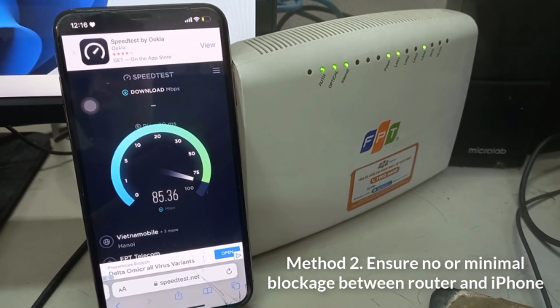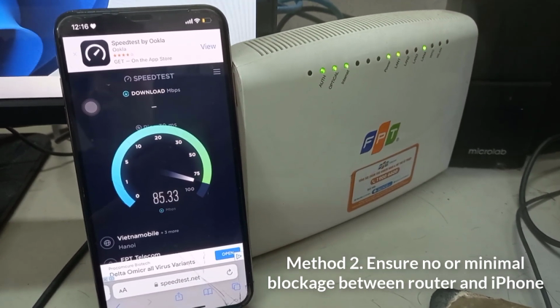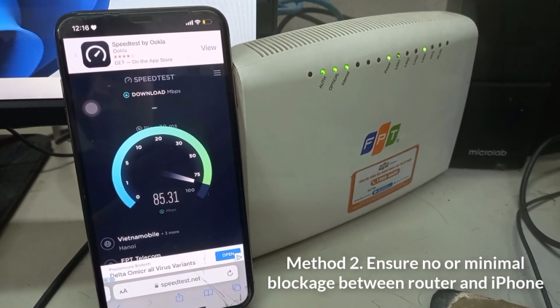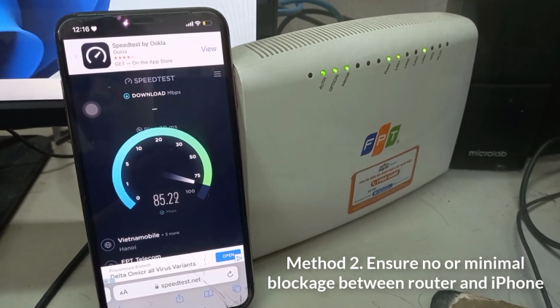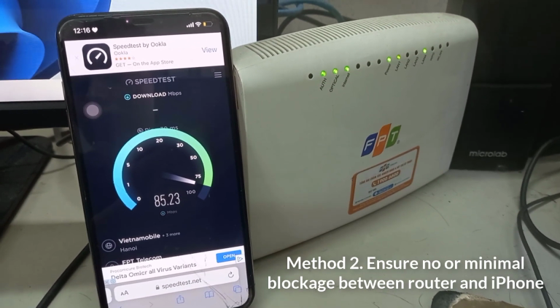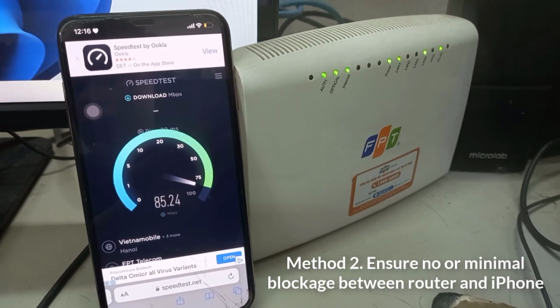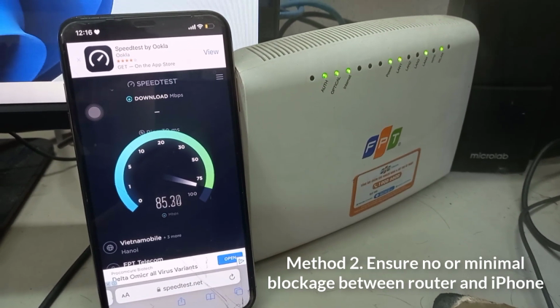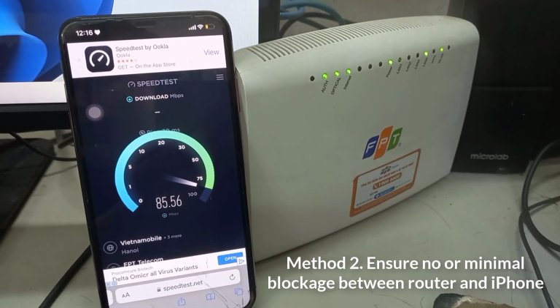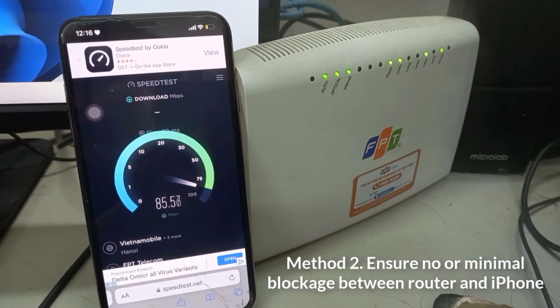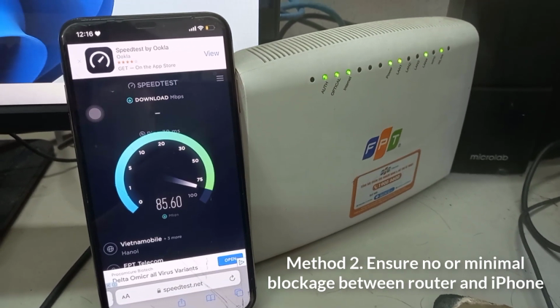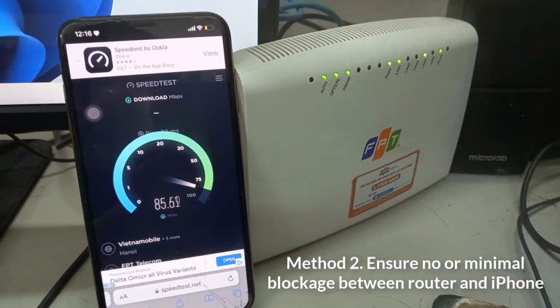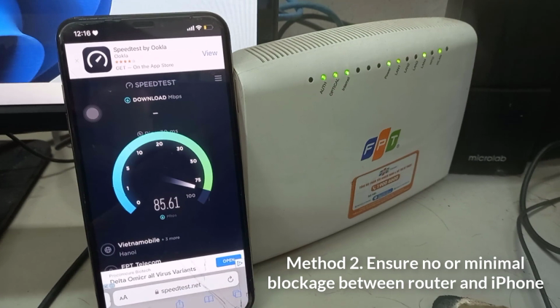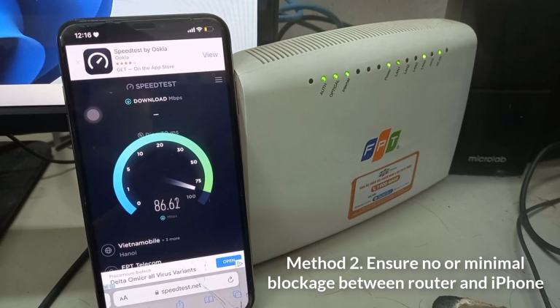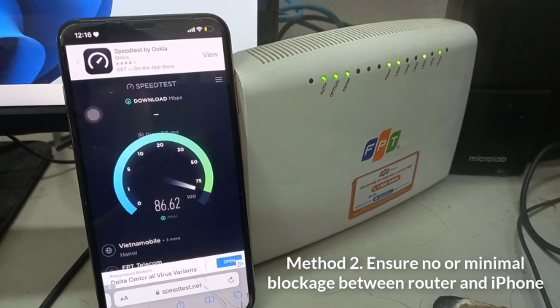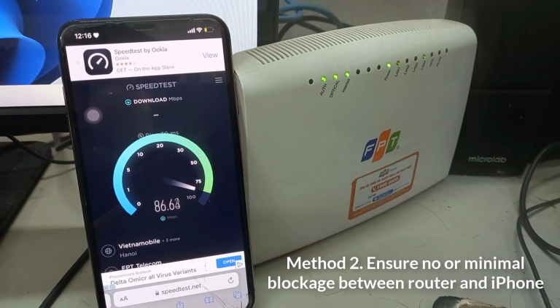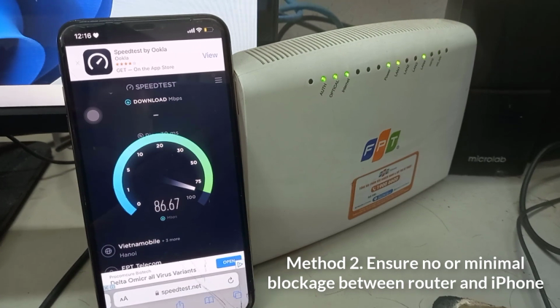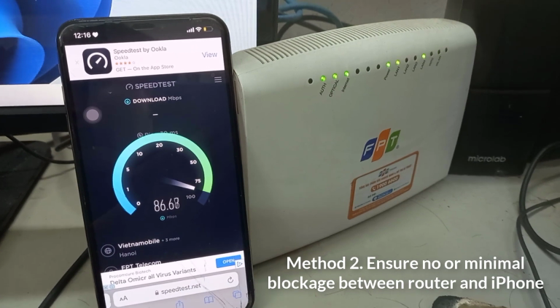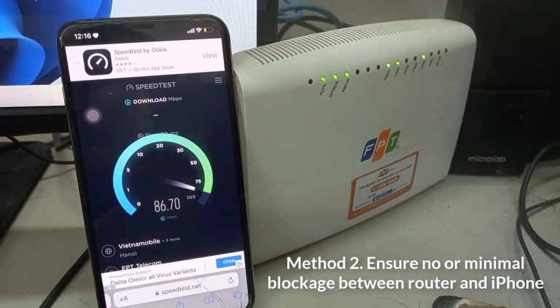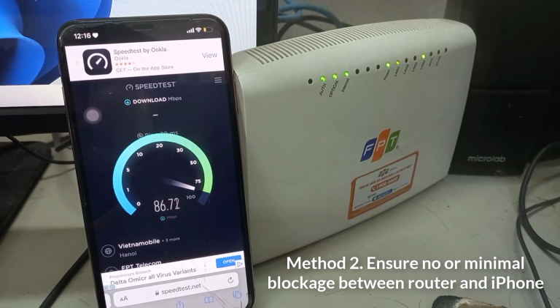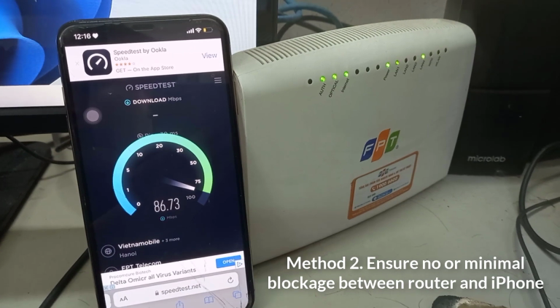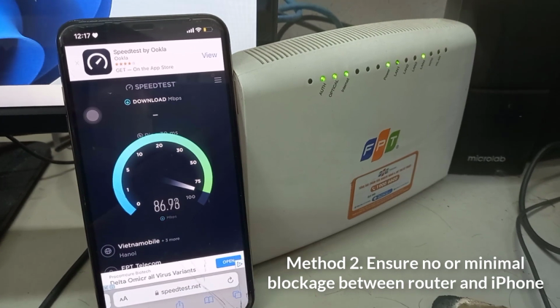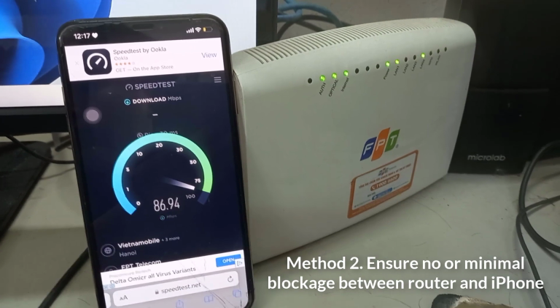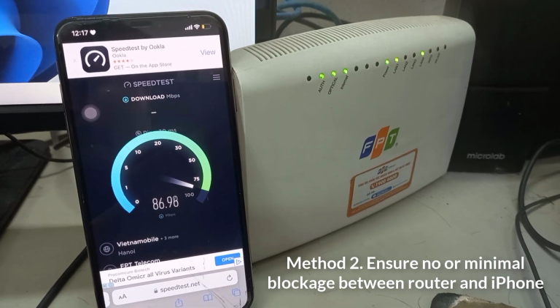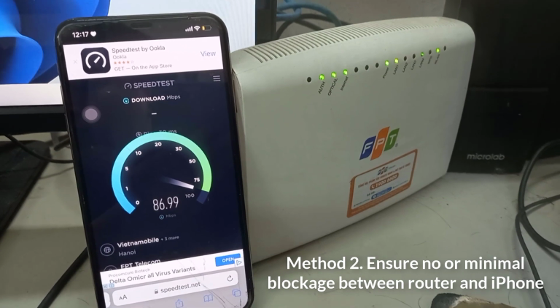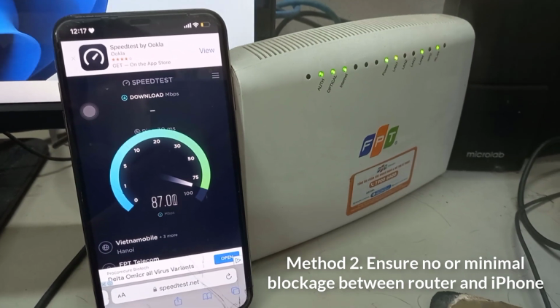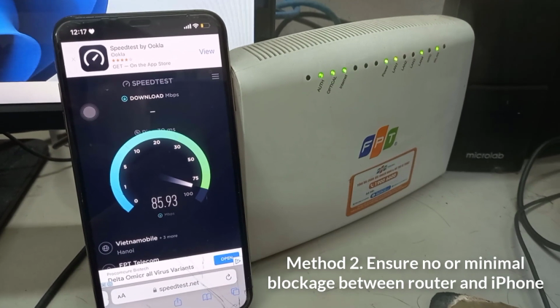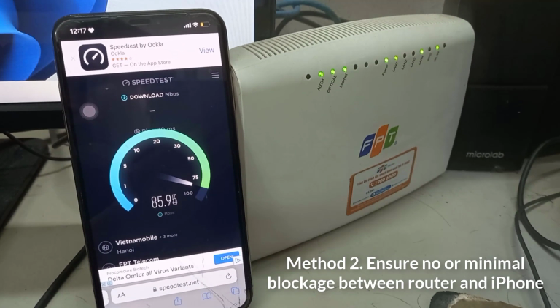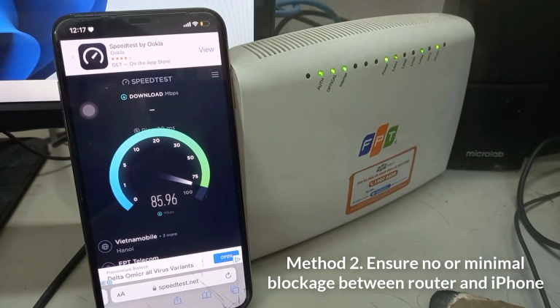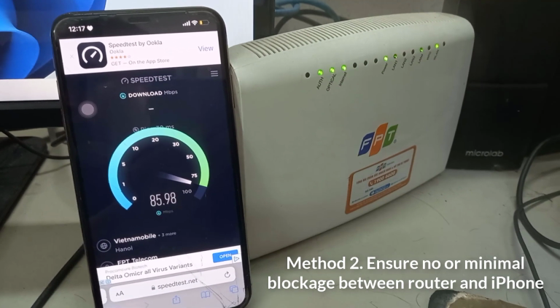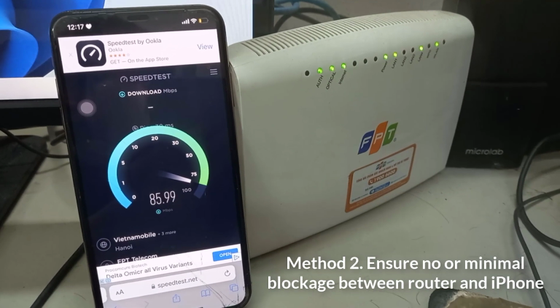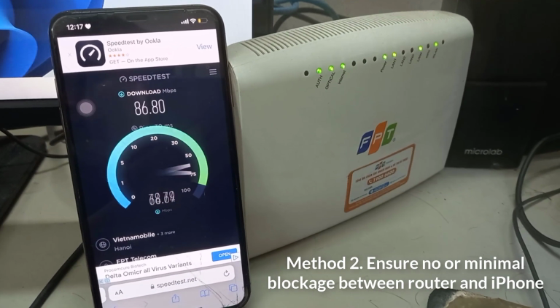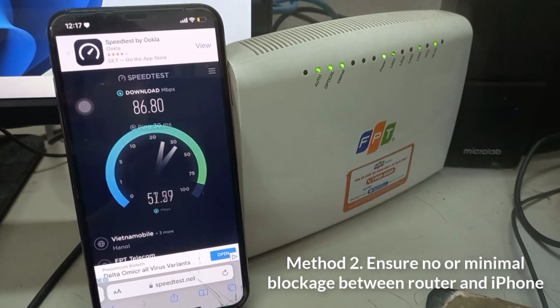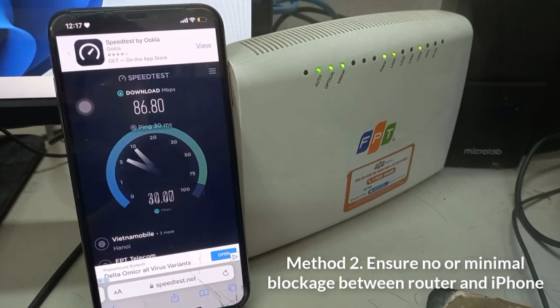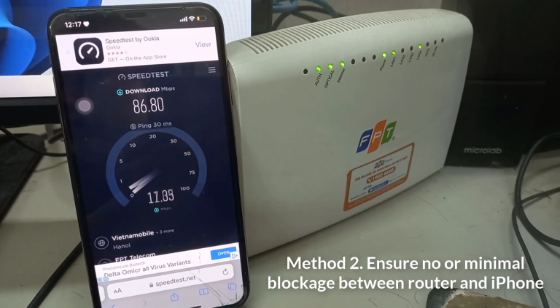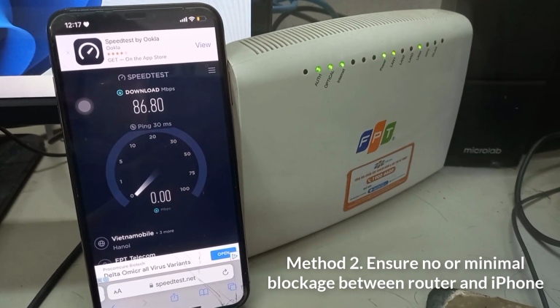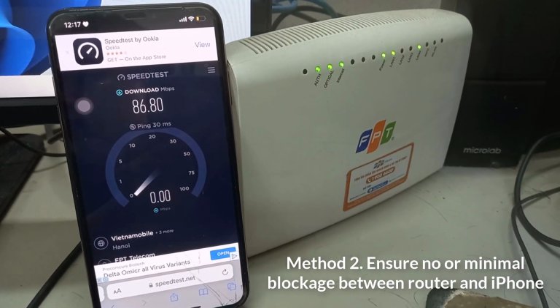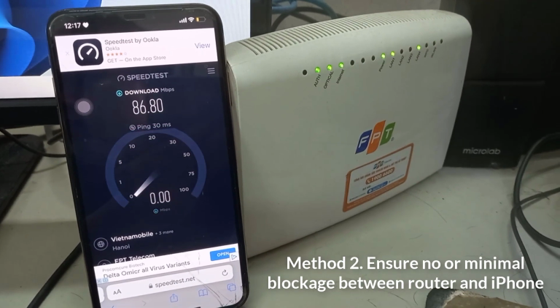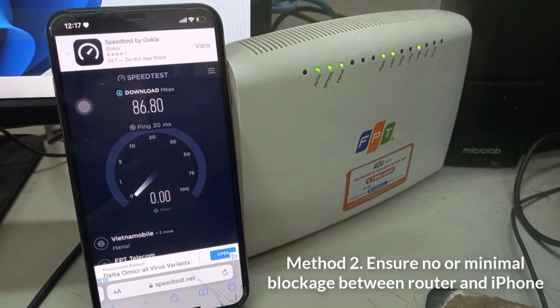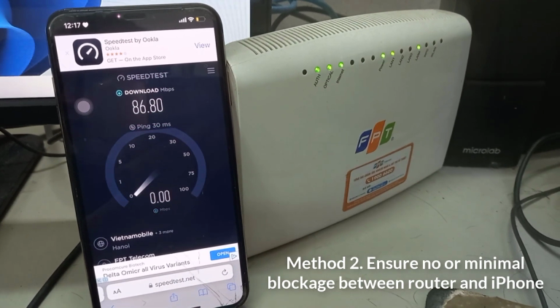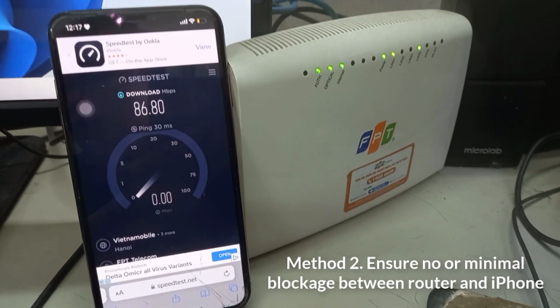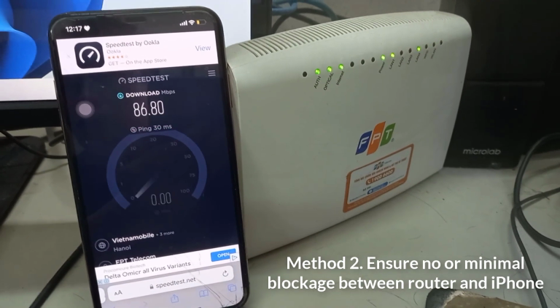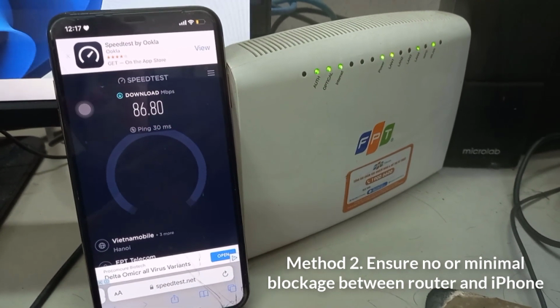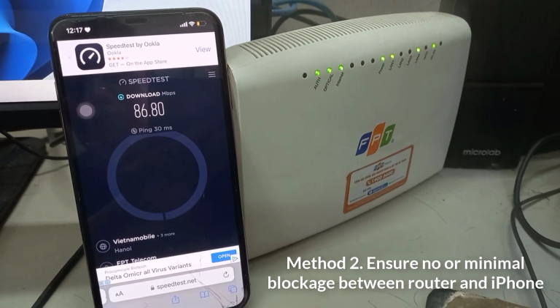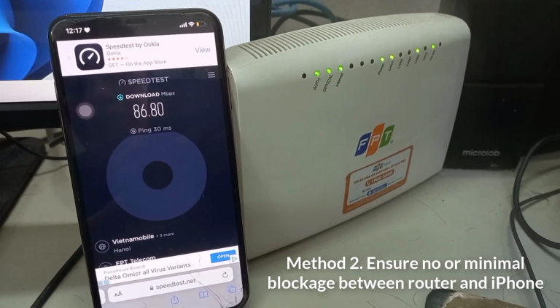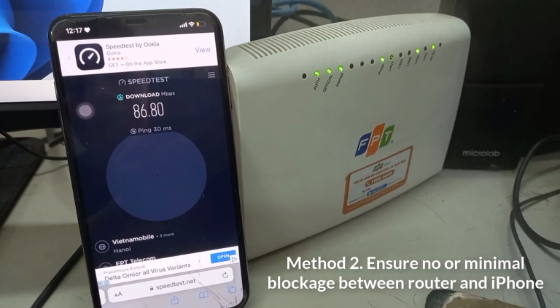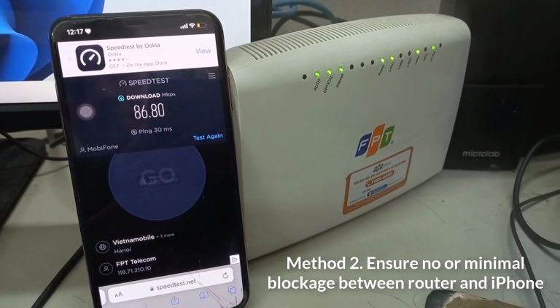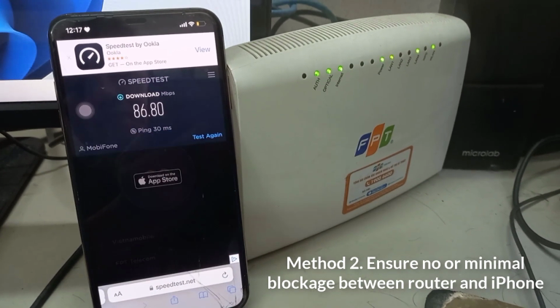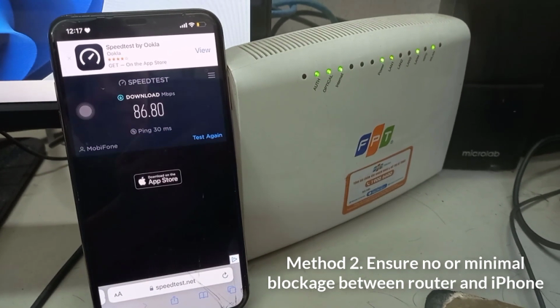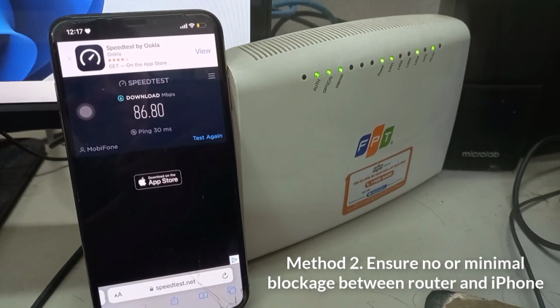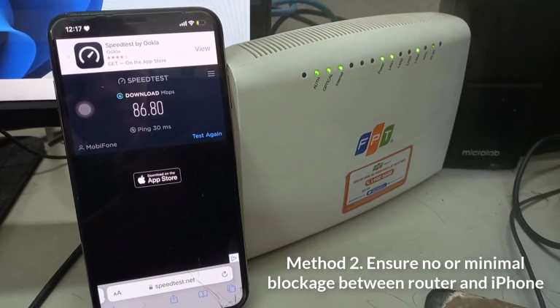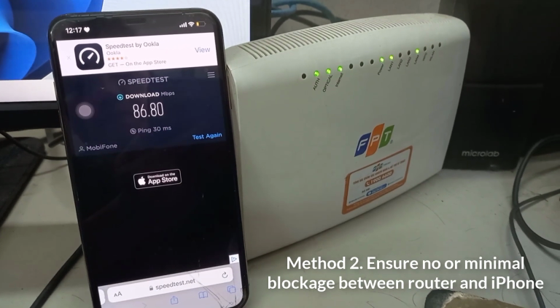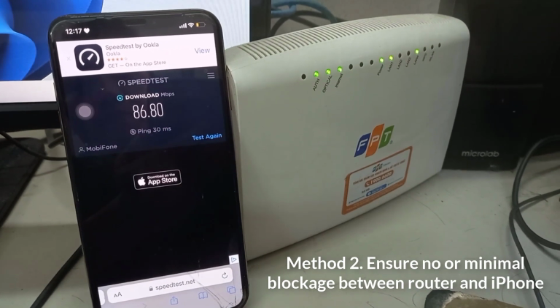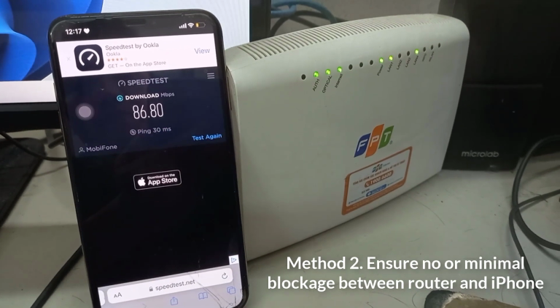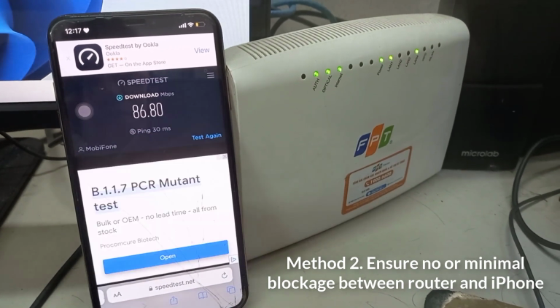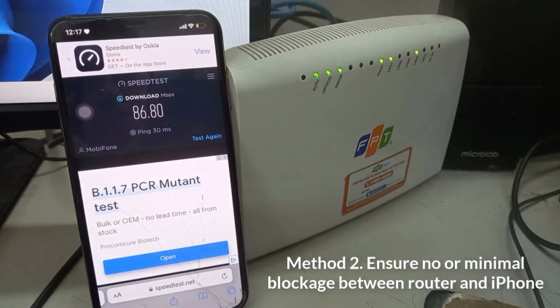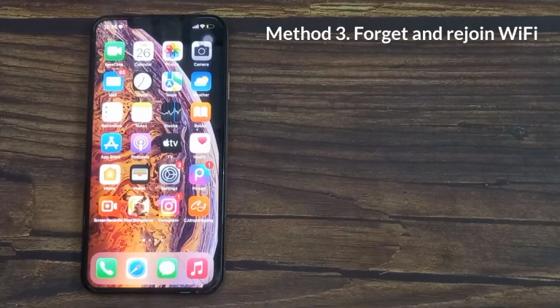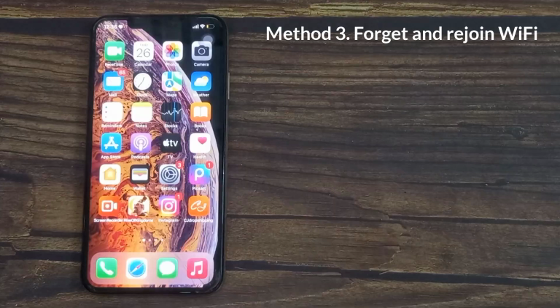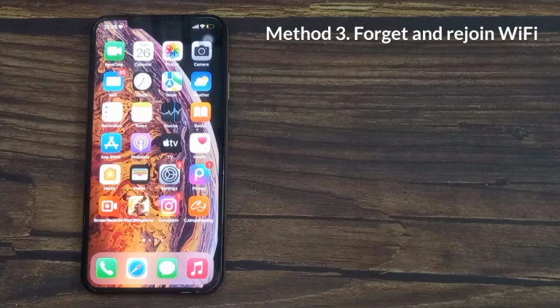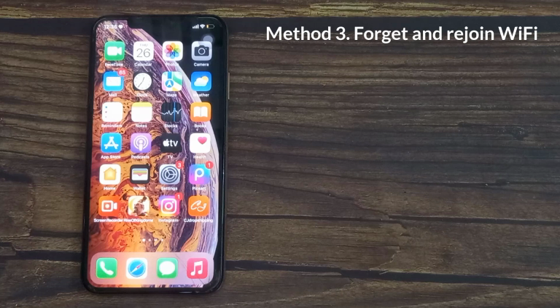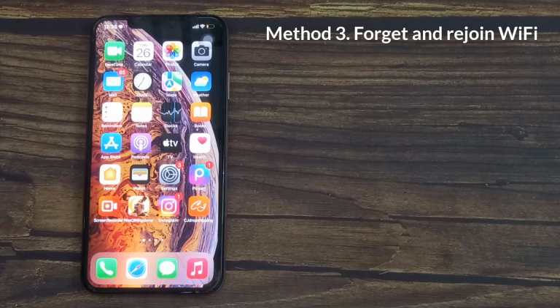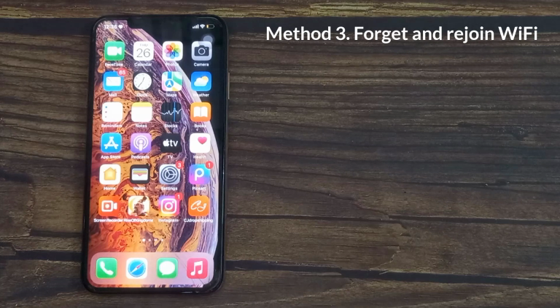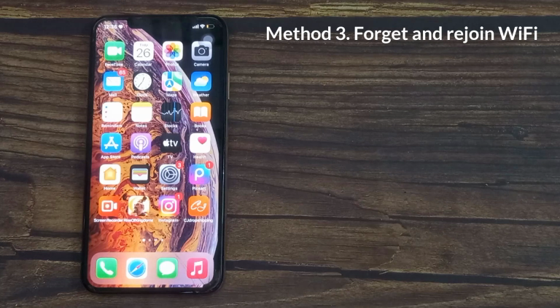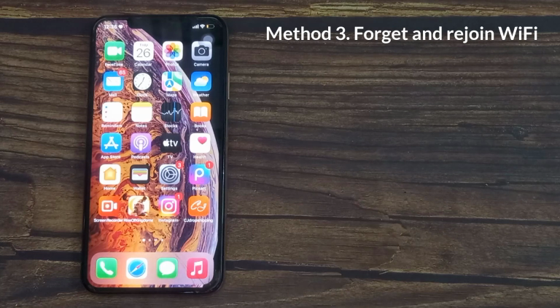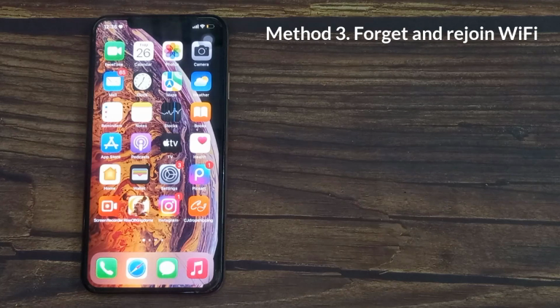Similarly, if there are multiple thick walls between your router and your devices, try relocating your router.